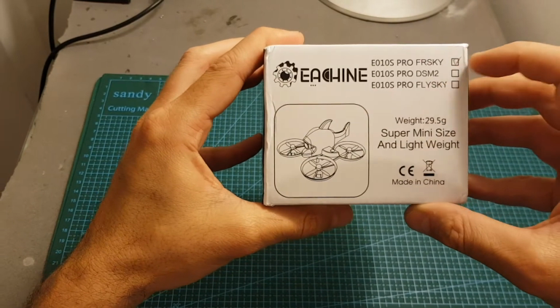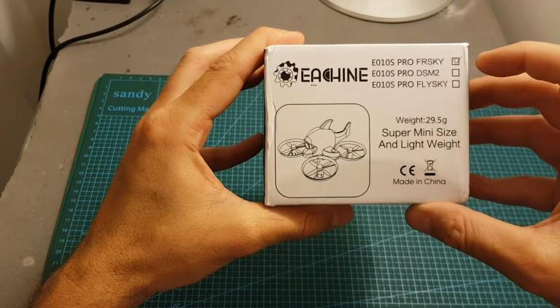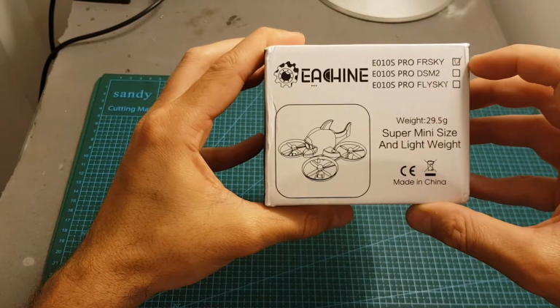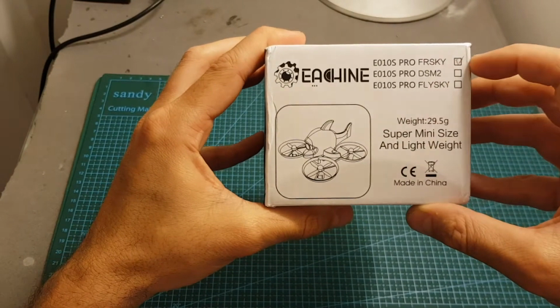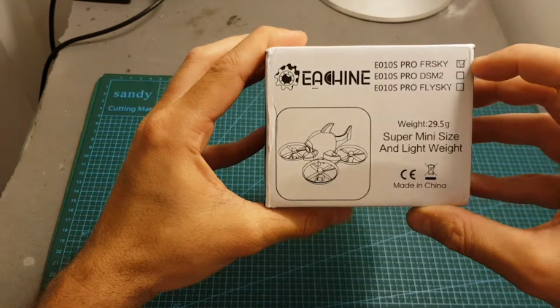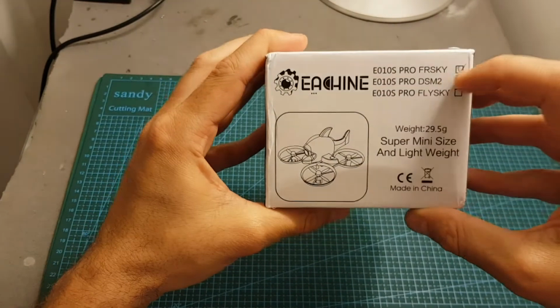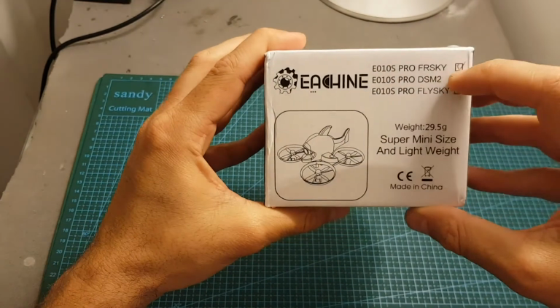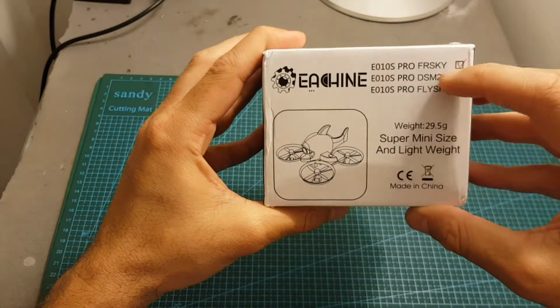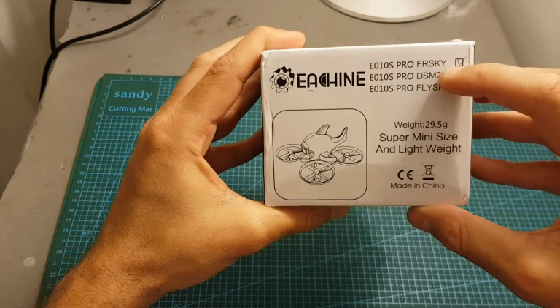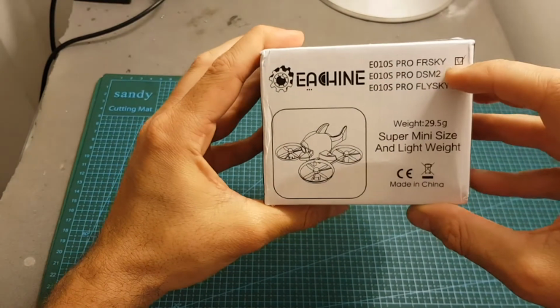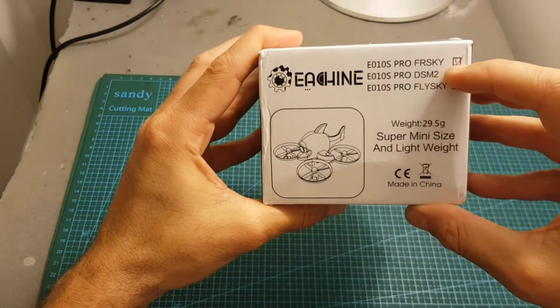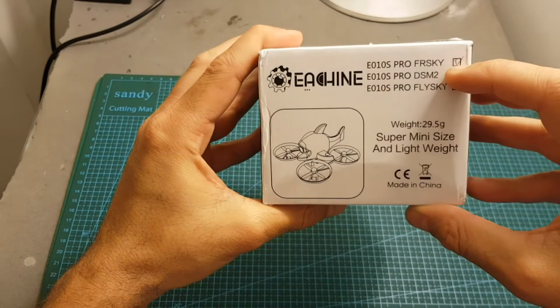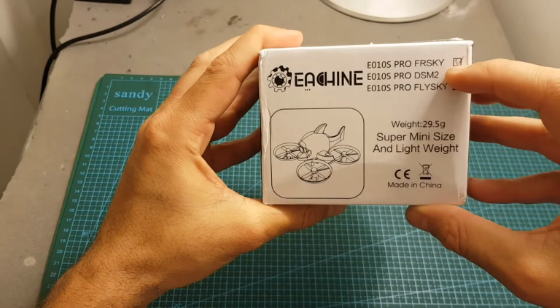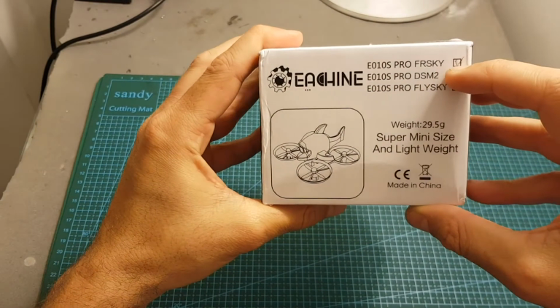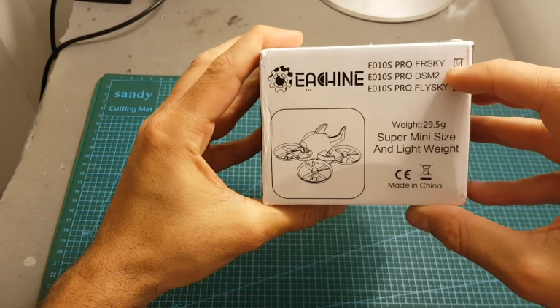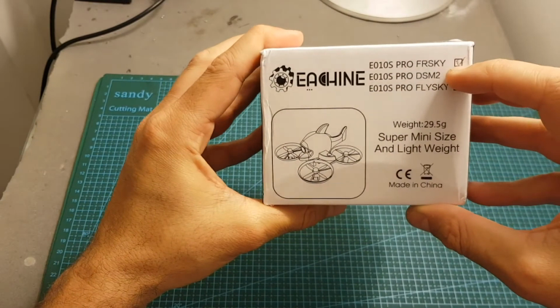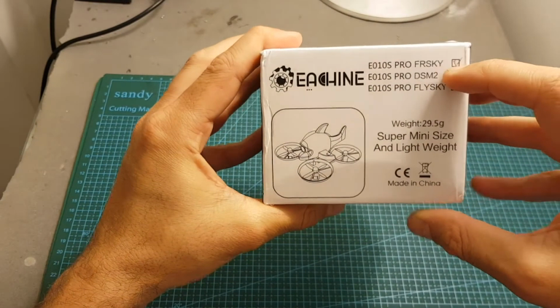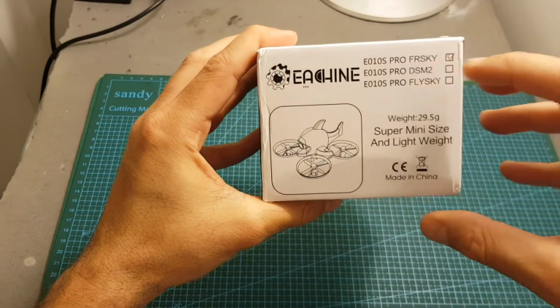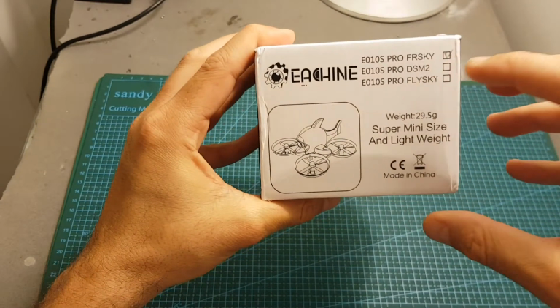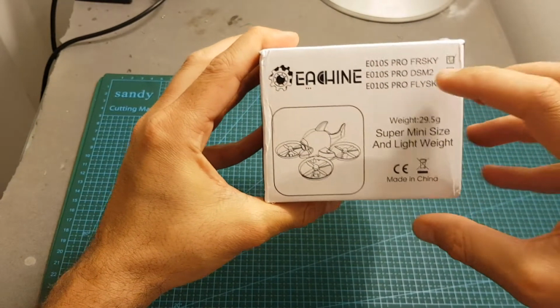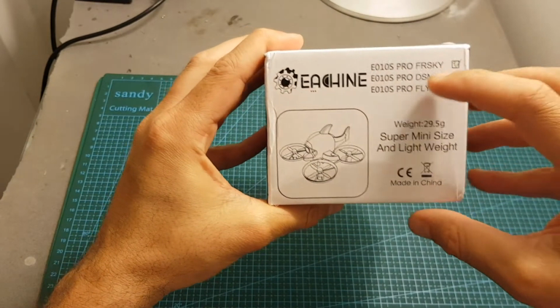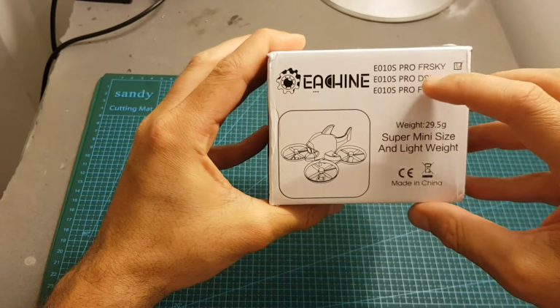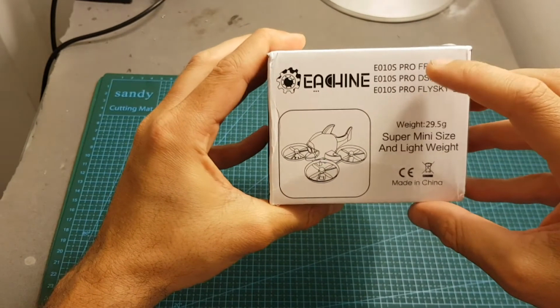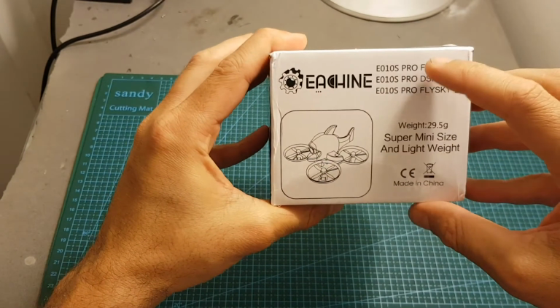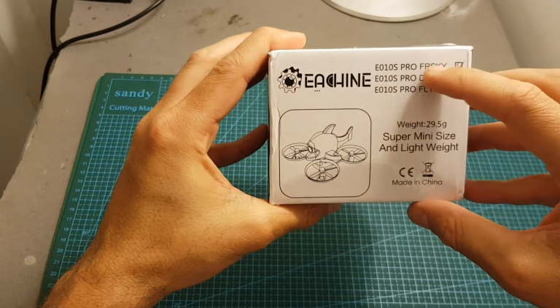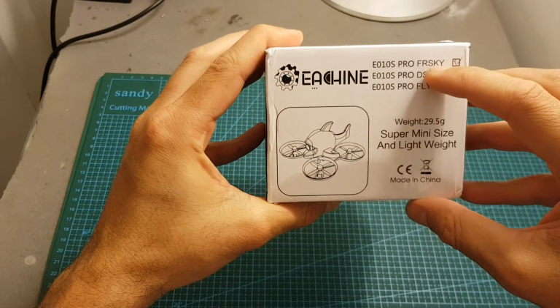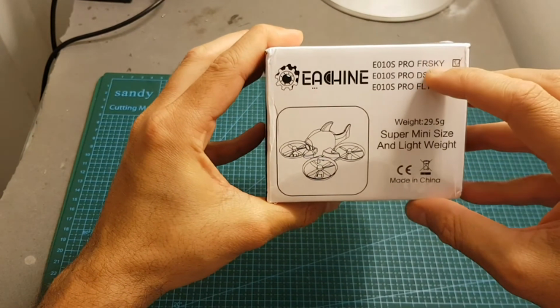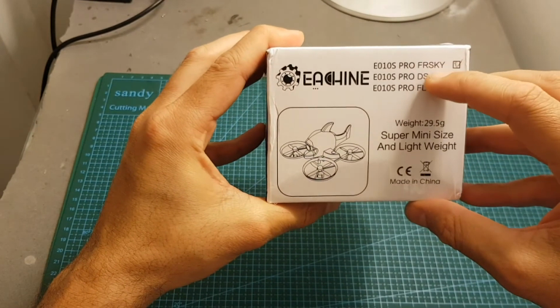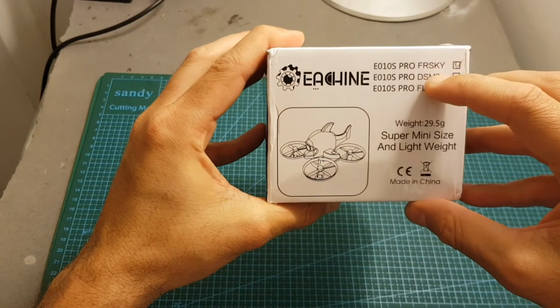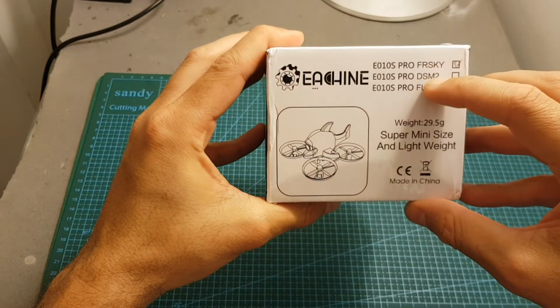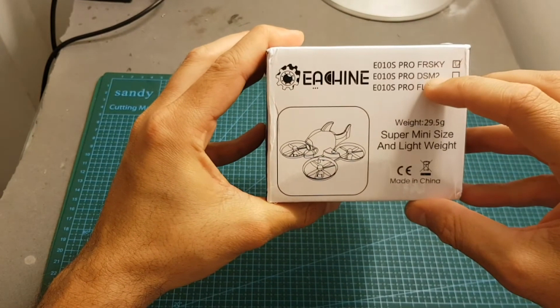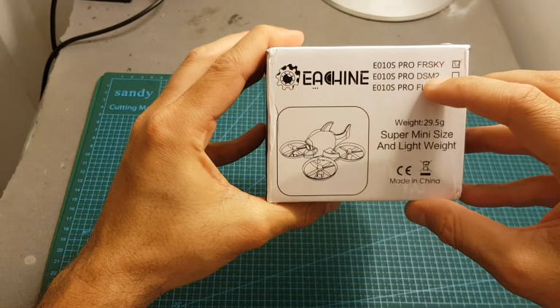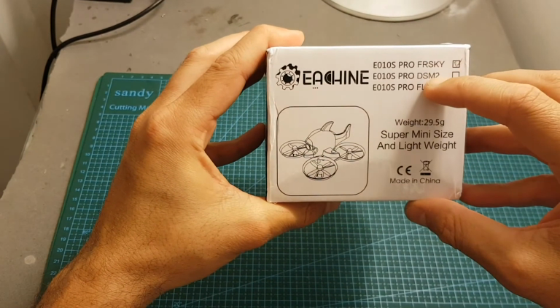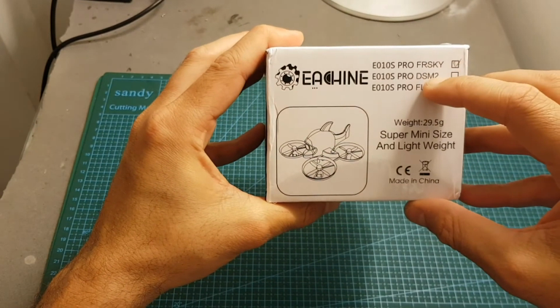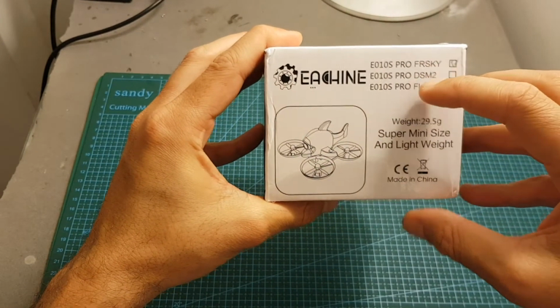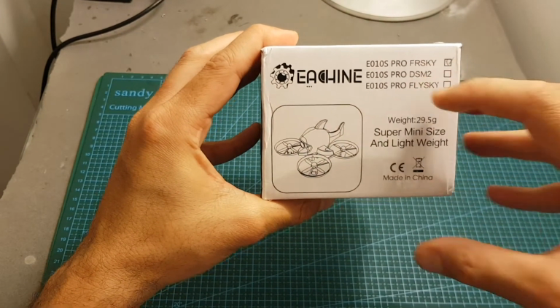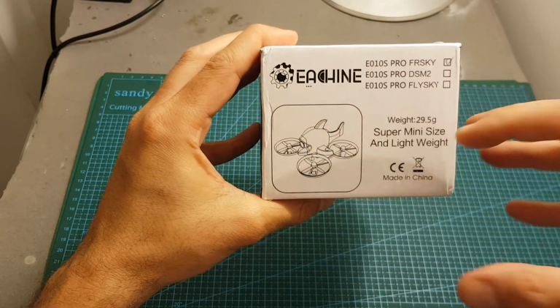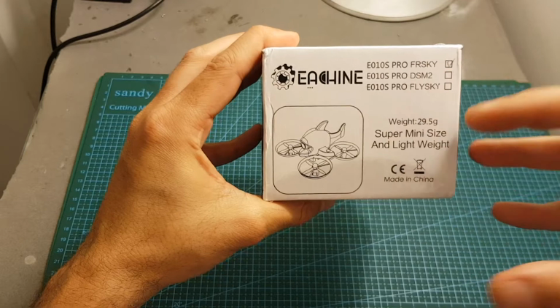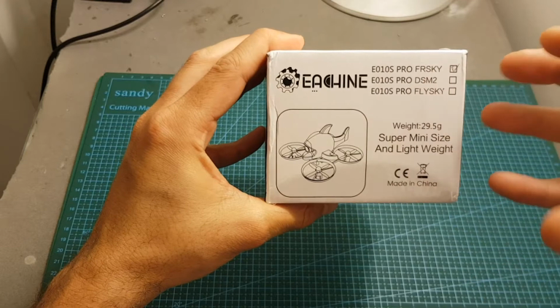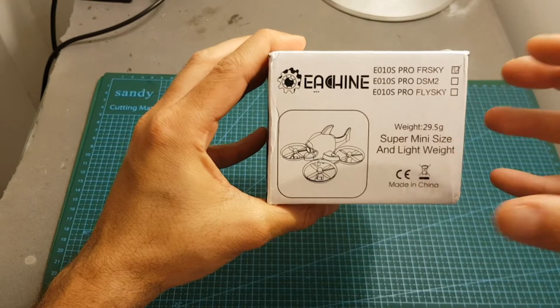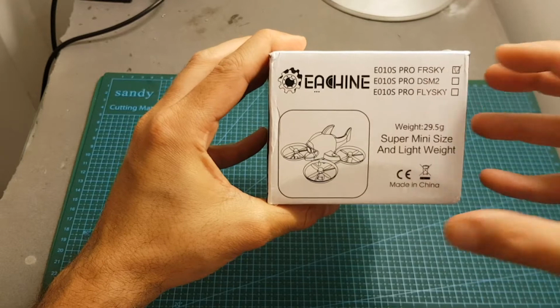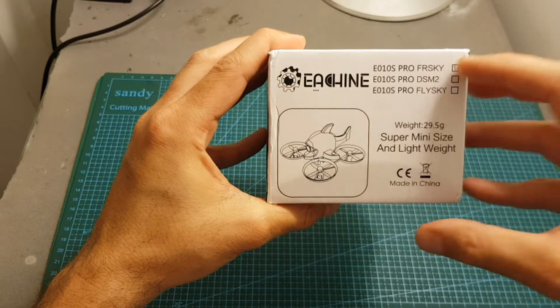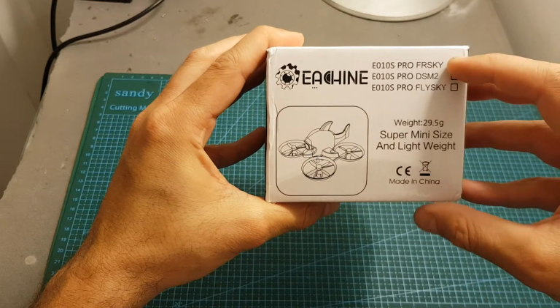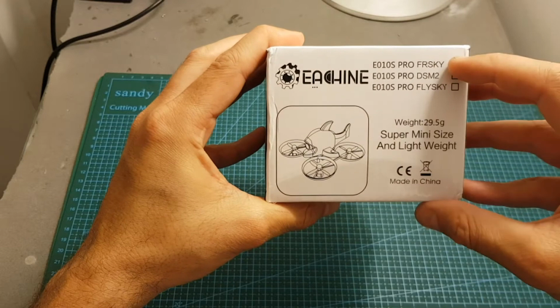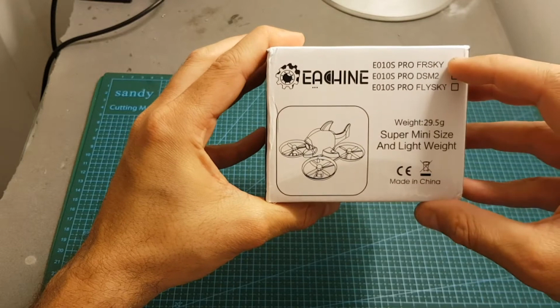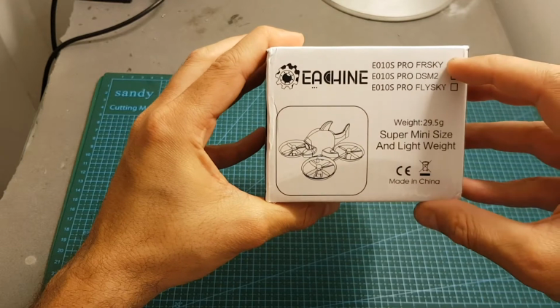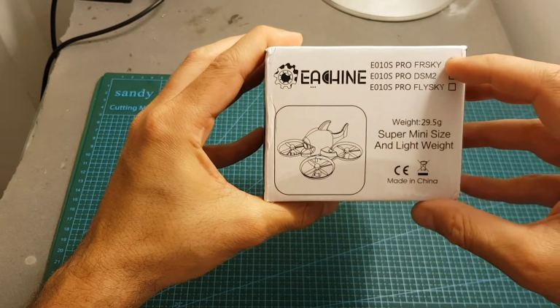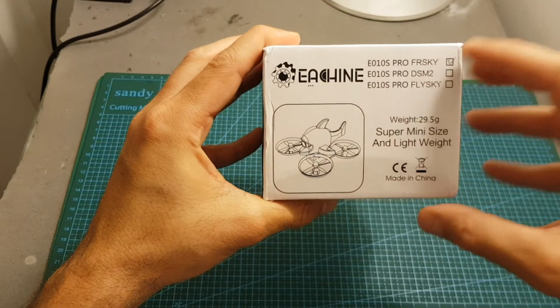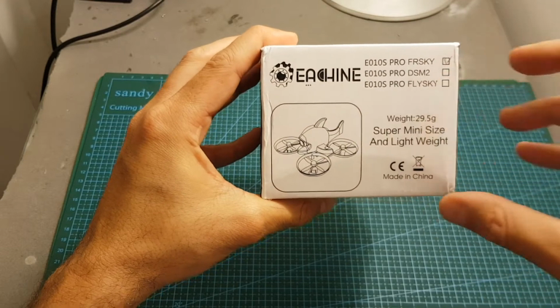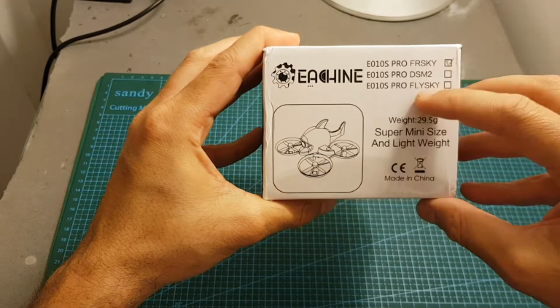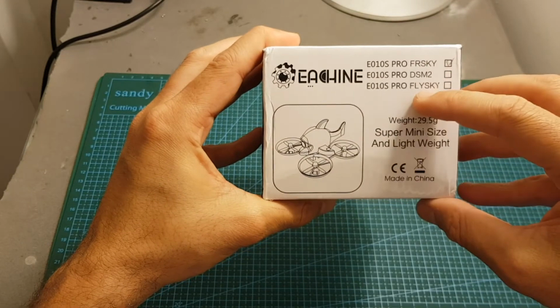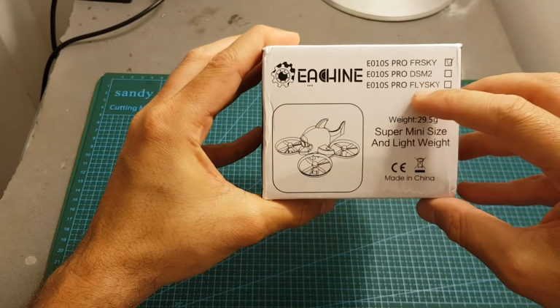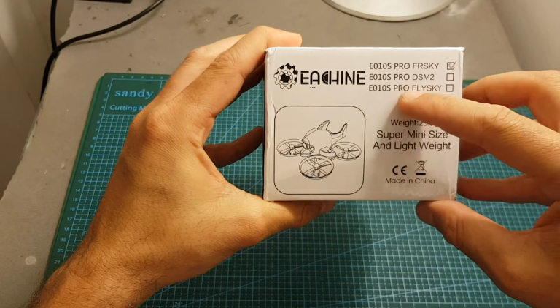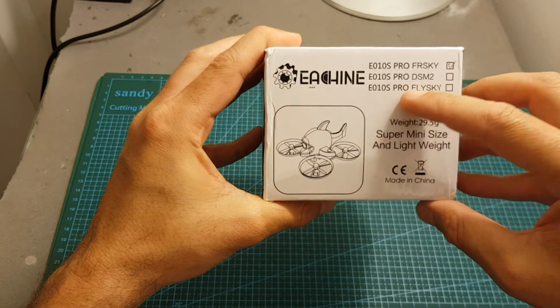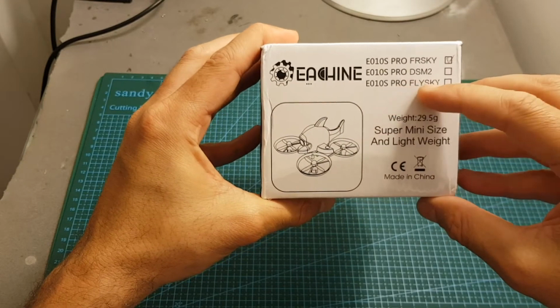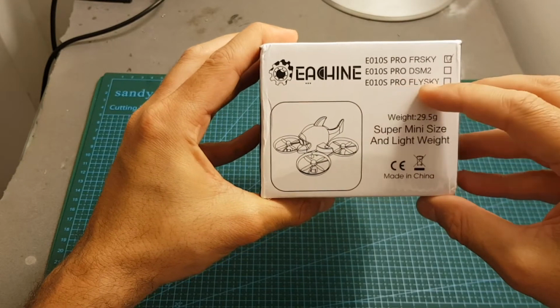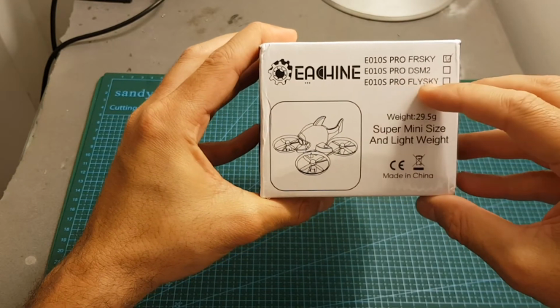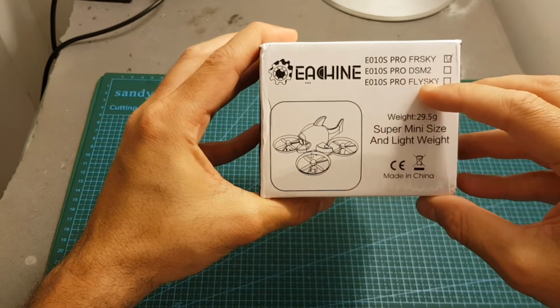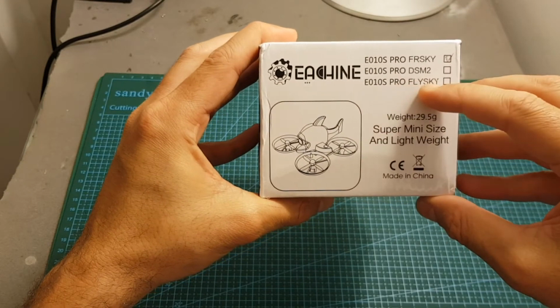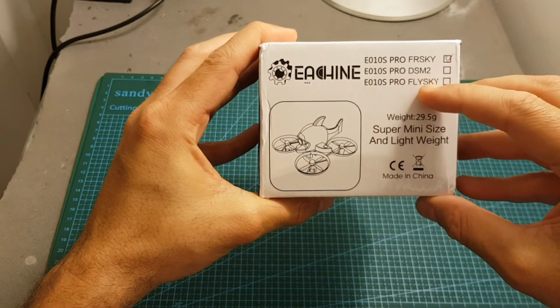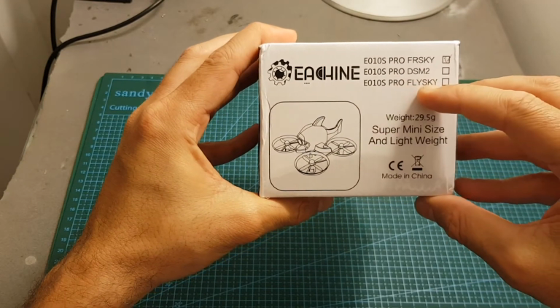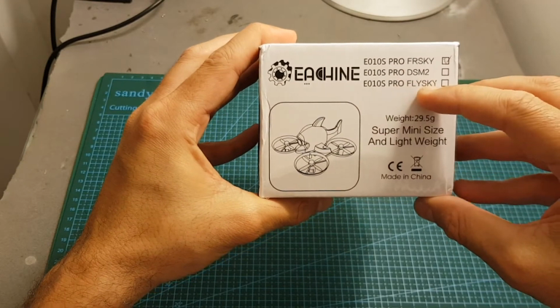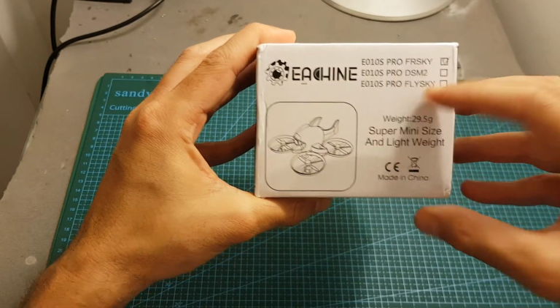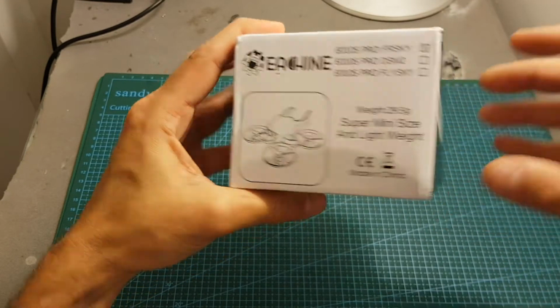I've got the FRSky version. By the way, the receiver is built into the flight controller, so make sure to choose the correct one.